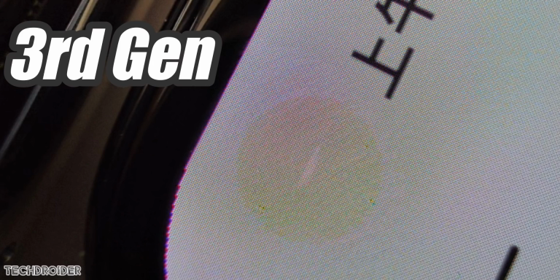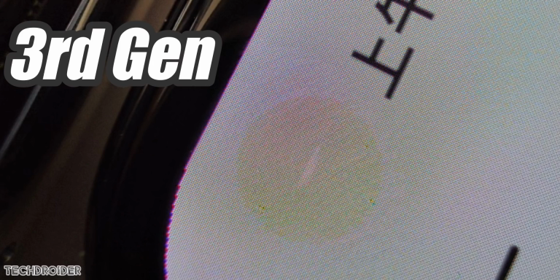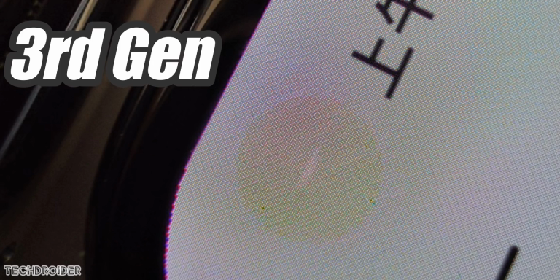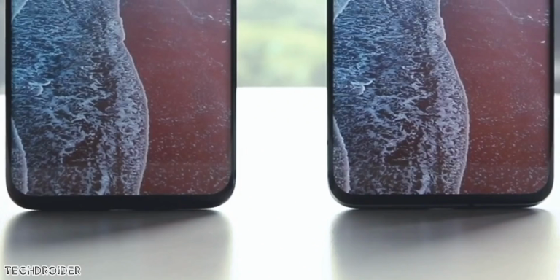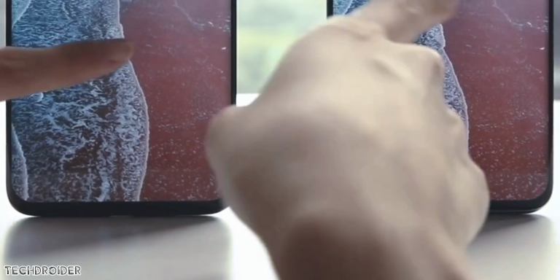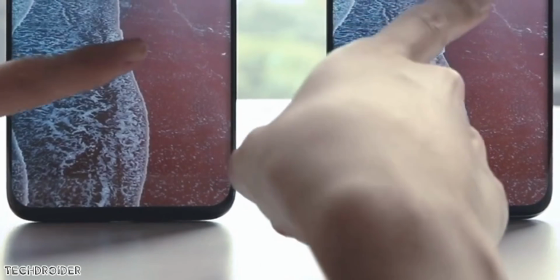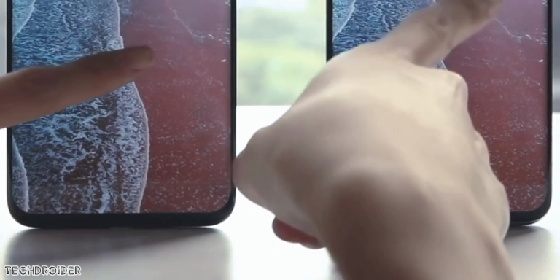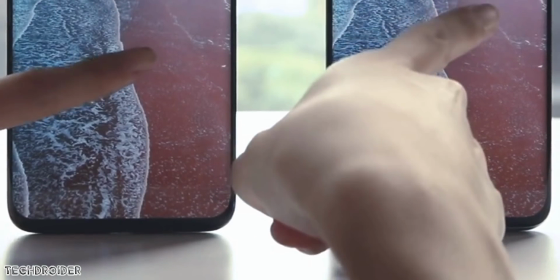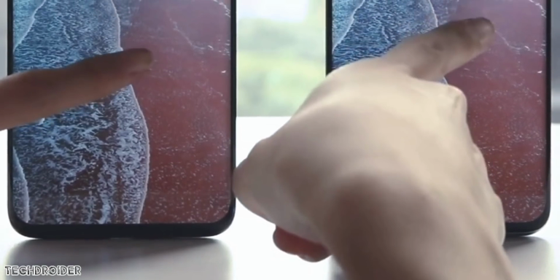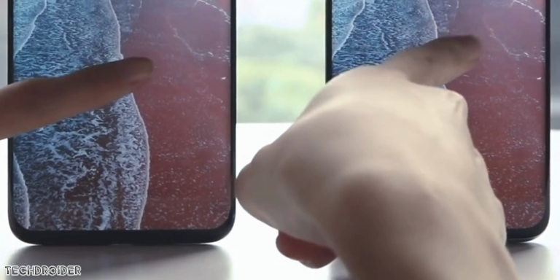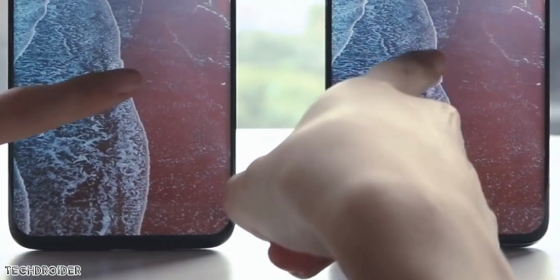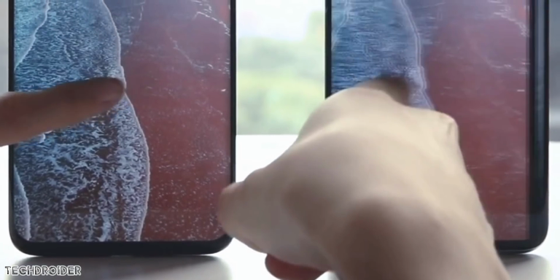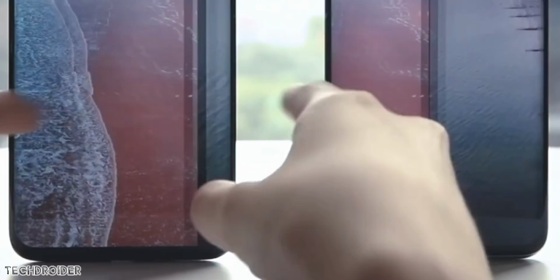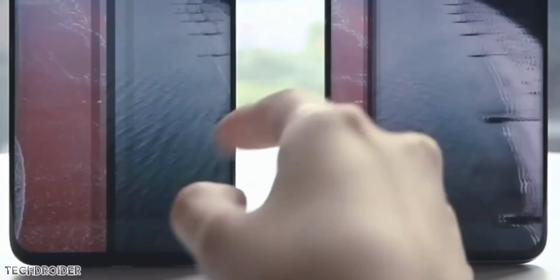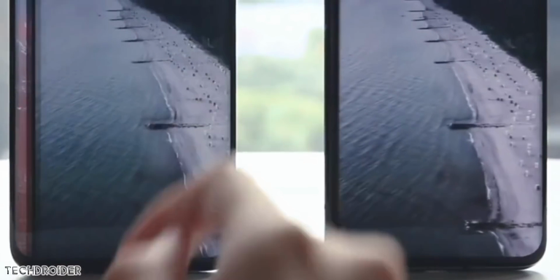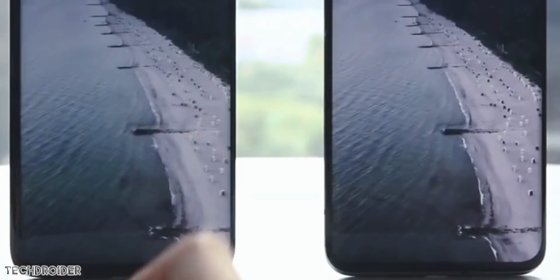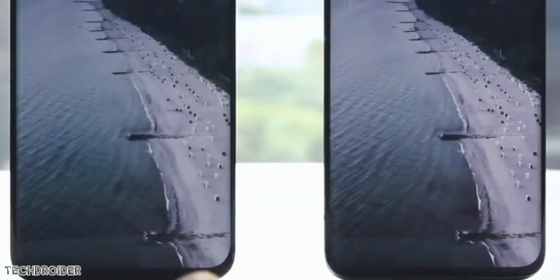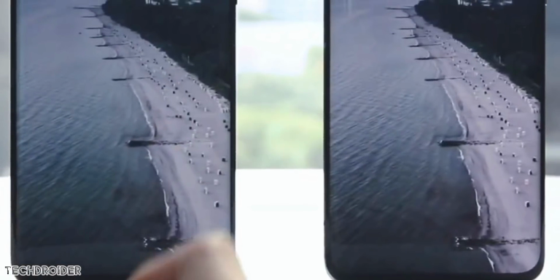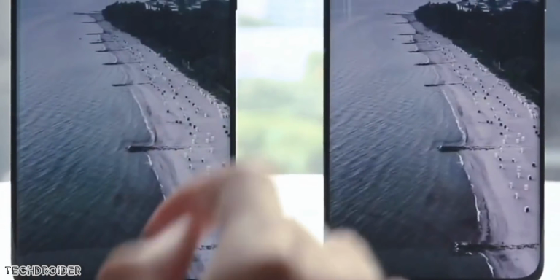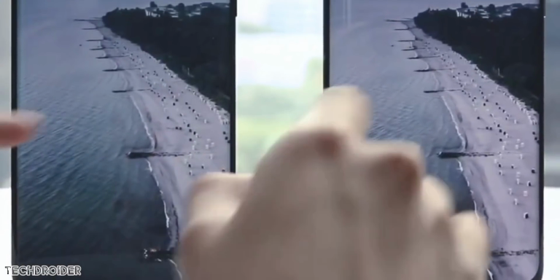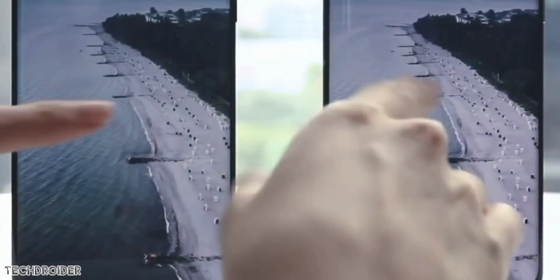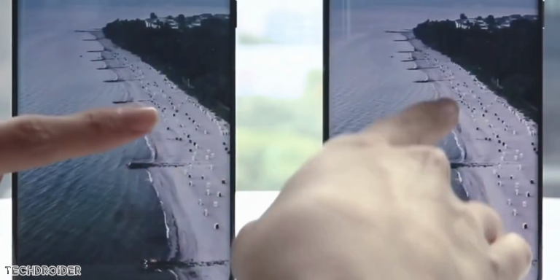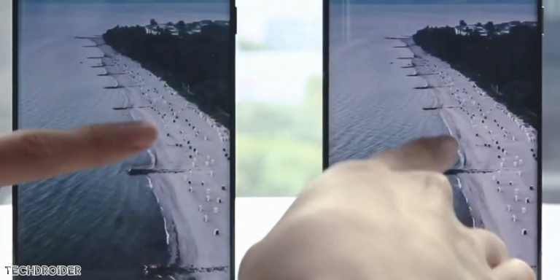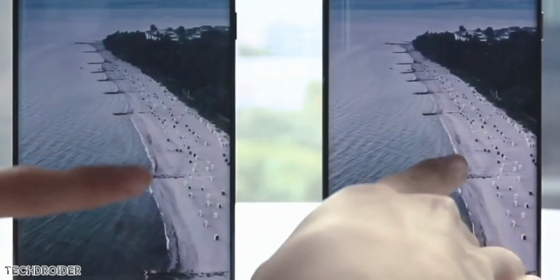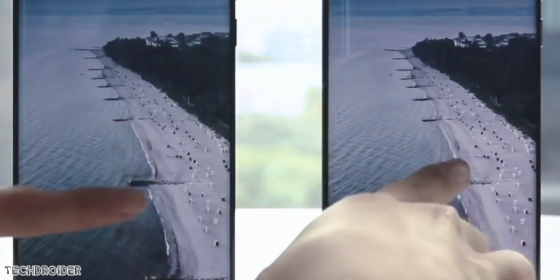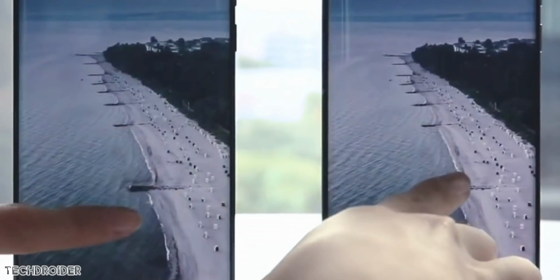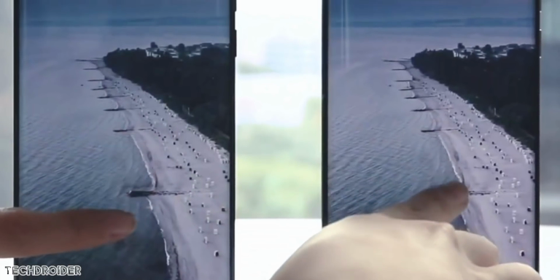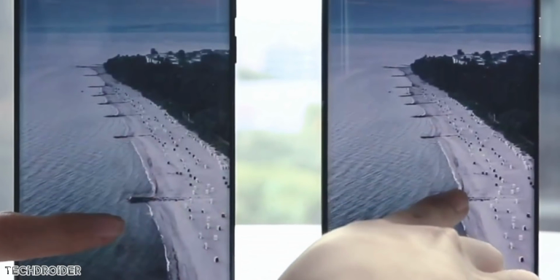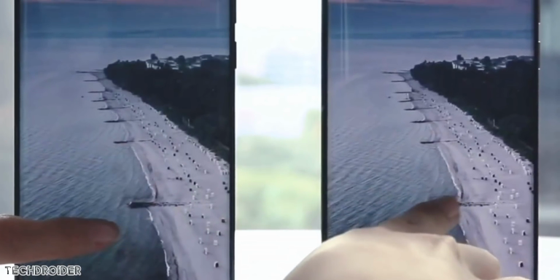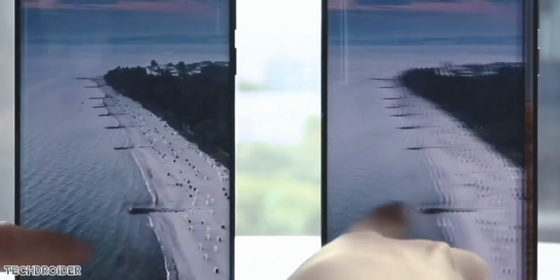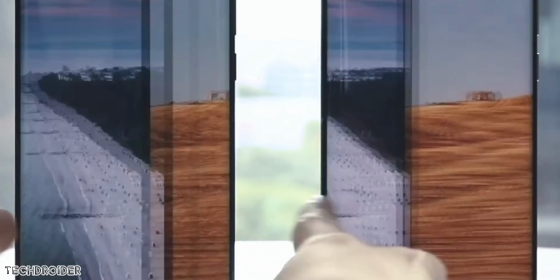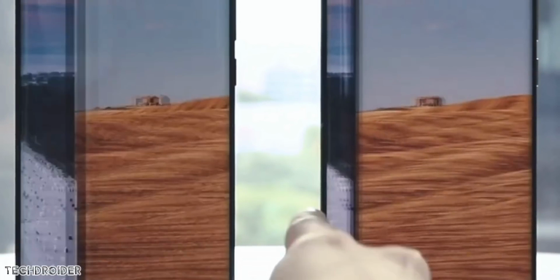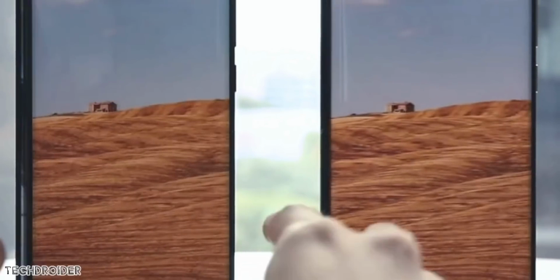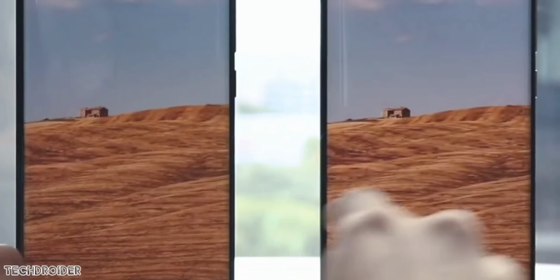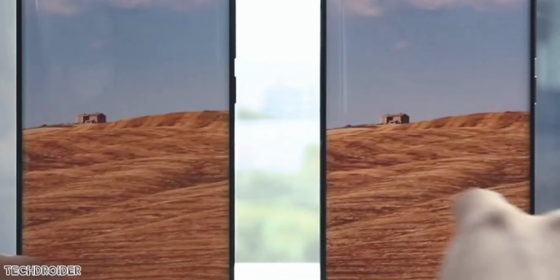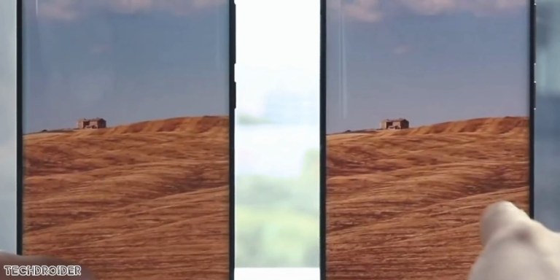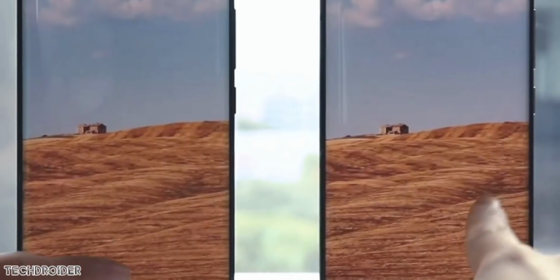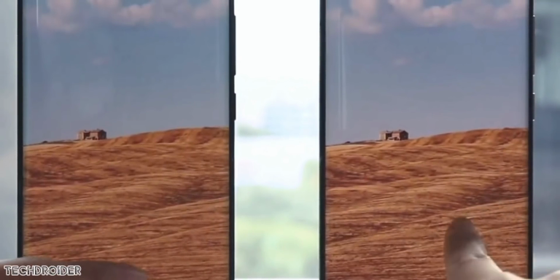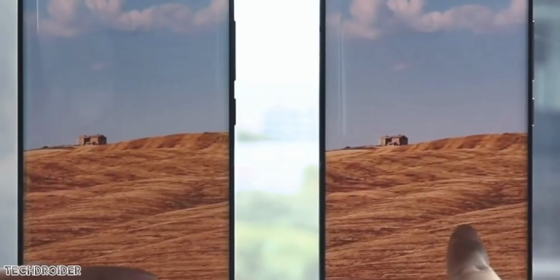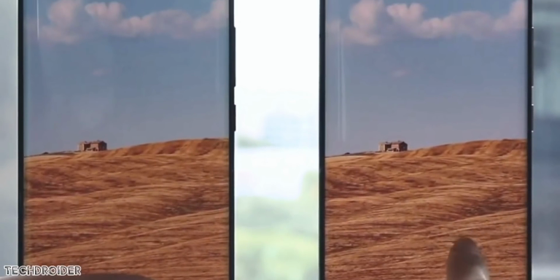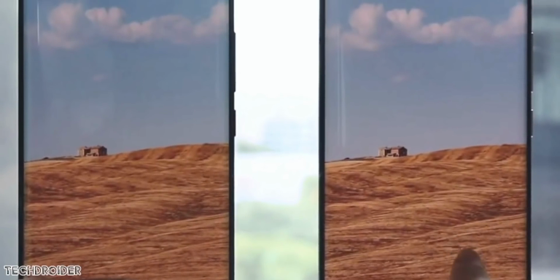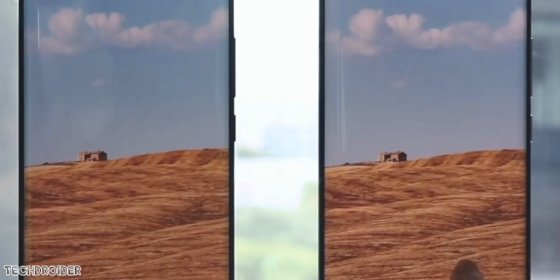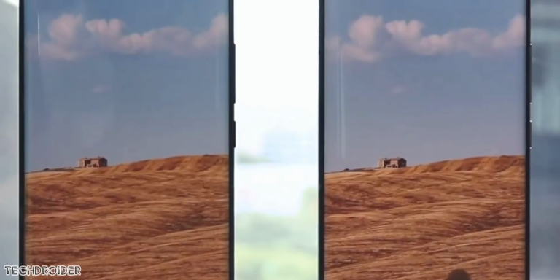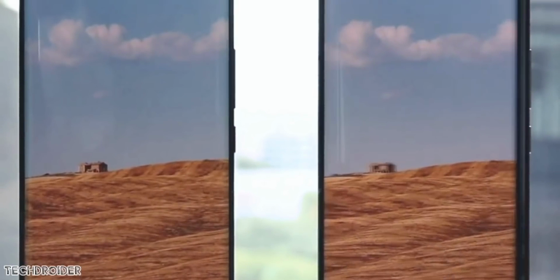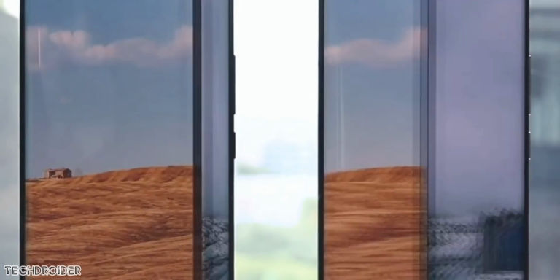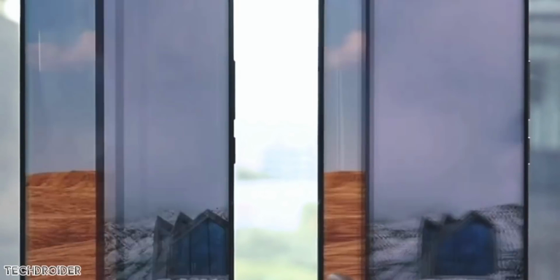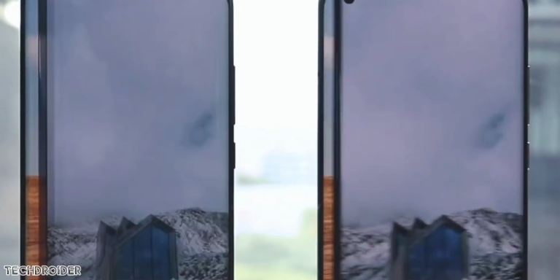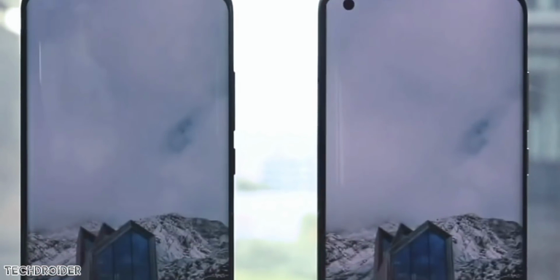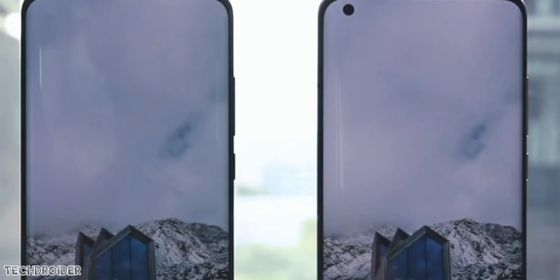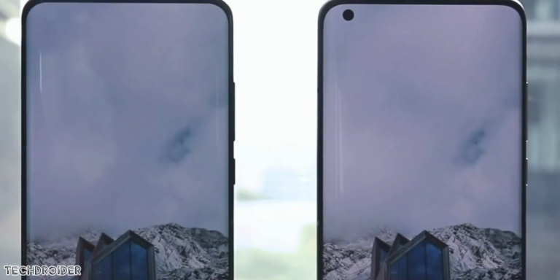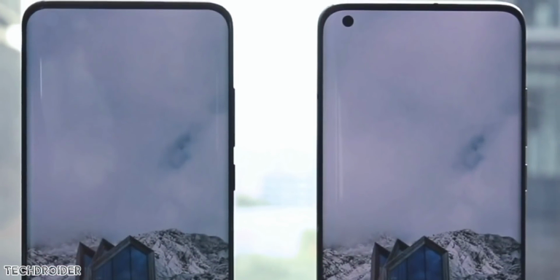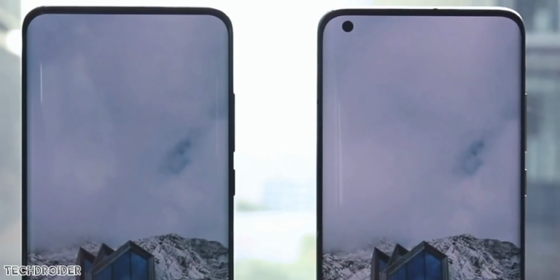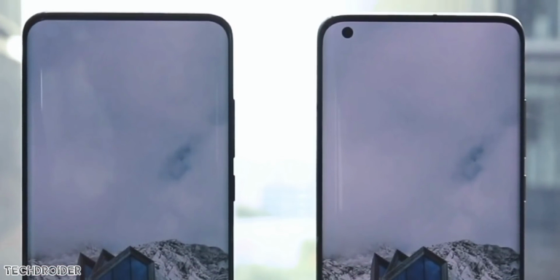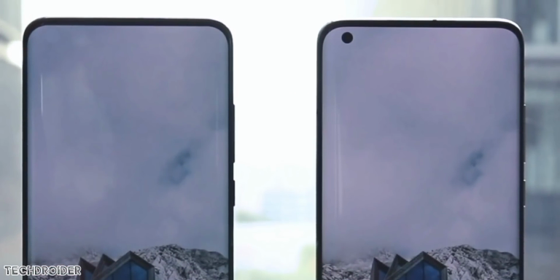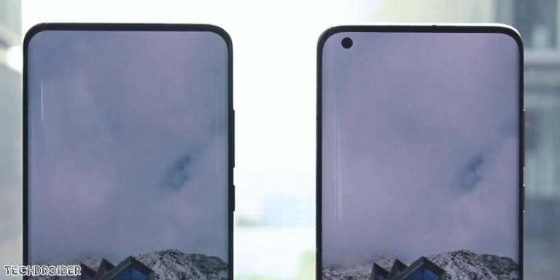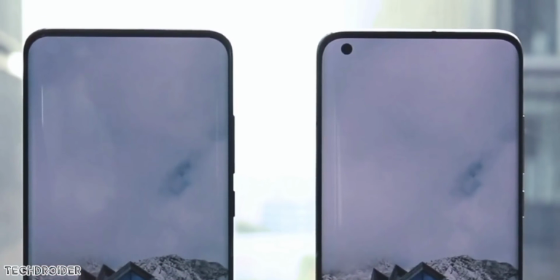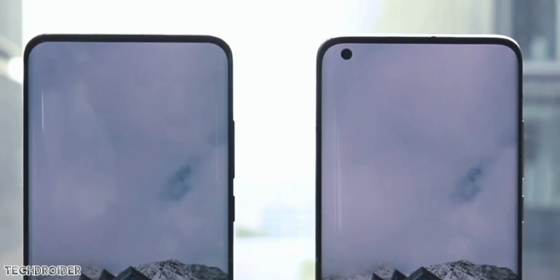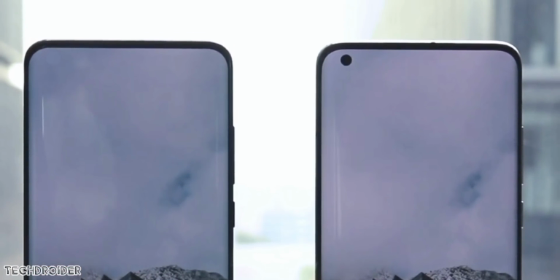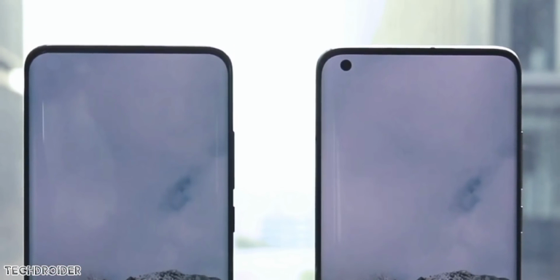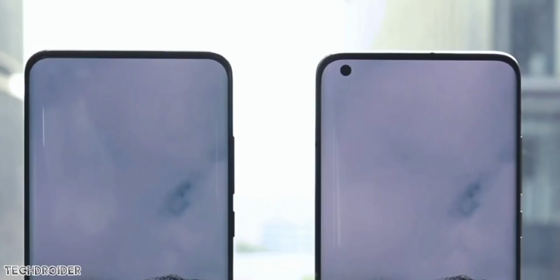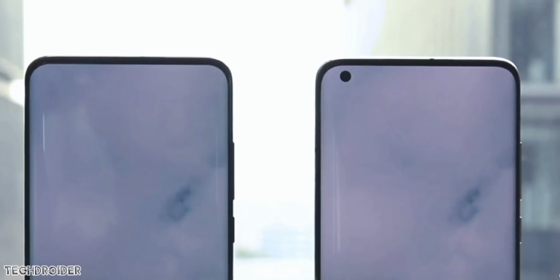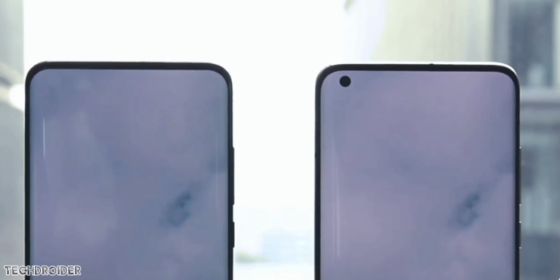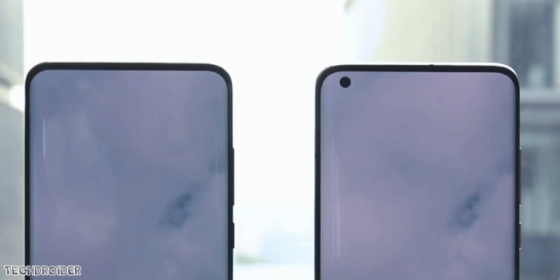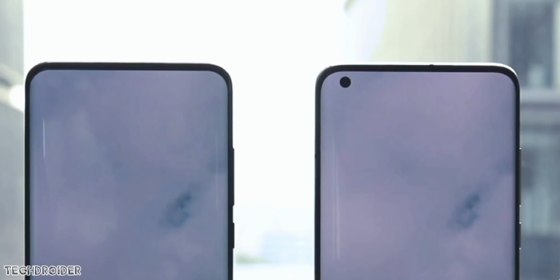So the dream is finally coming true — no notches, no holes, no moving parts inside a phone, a full screen display.